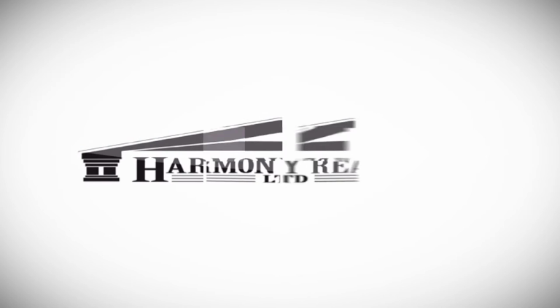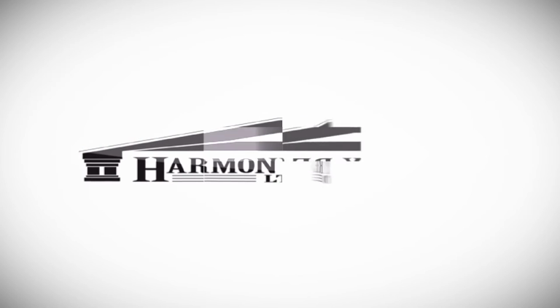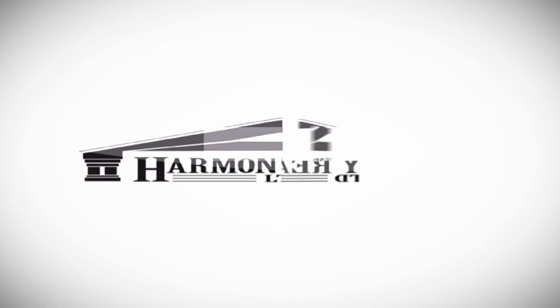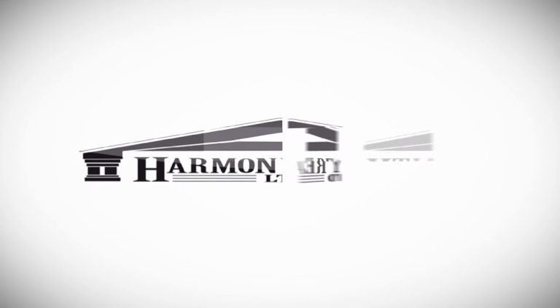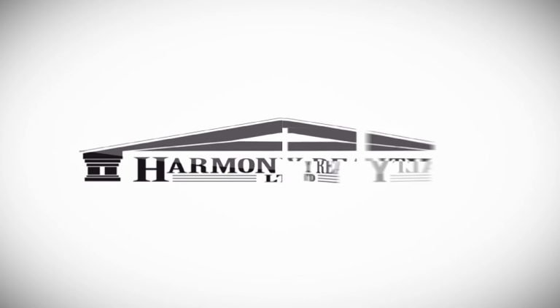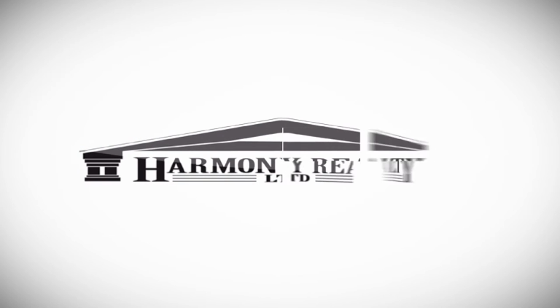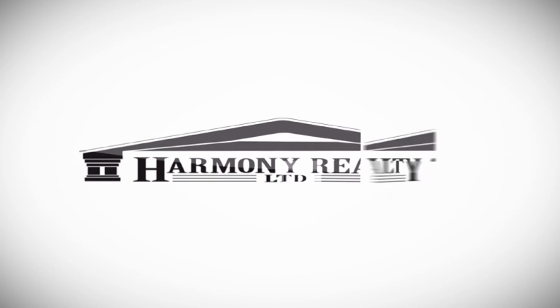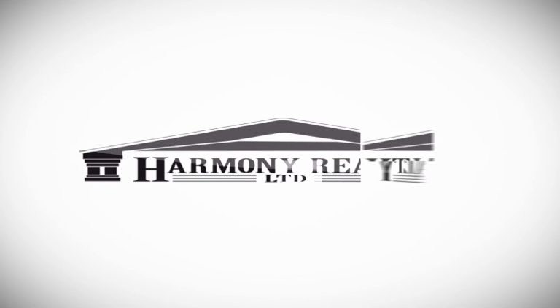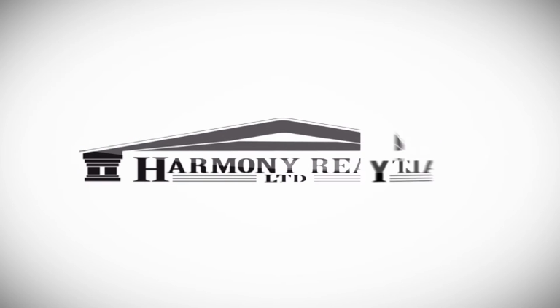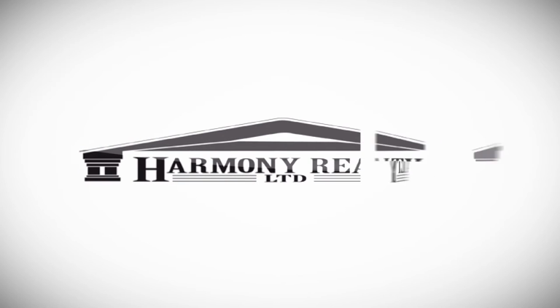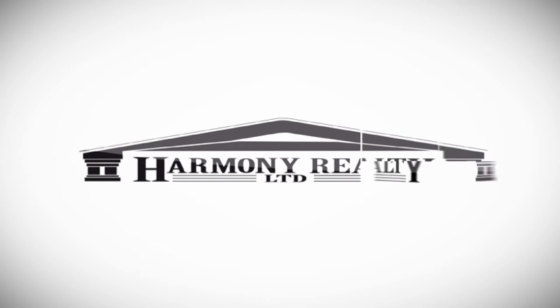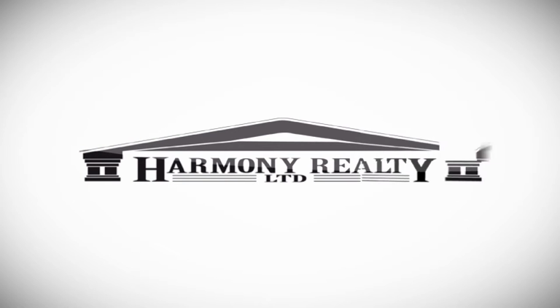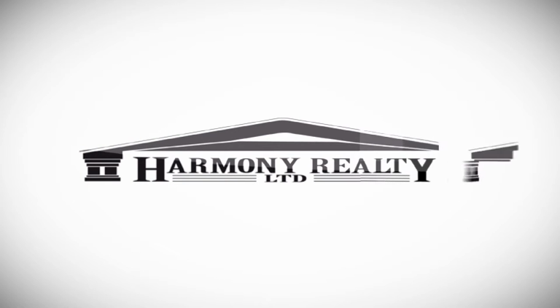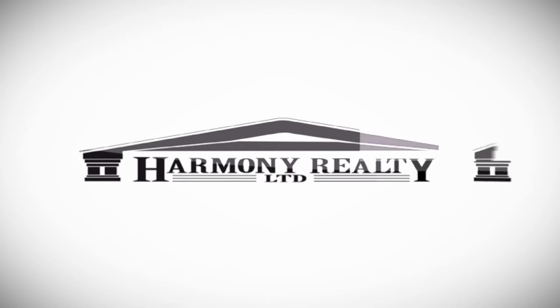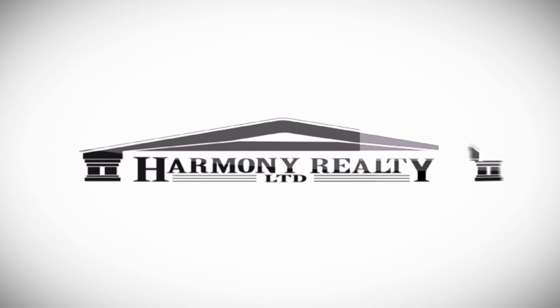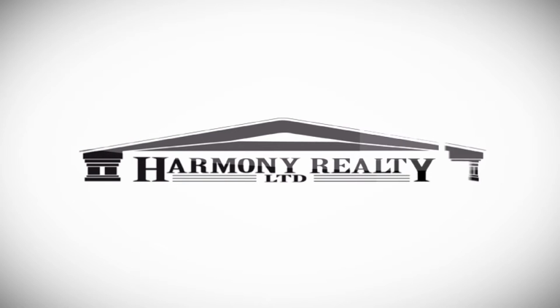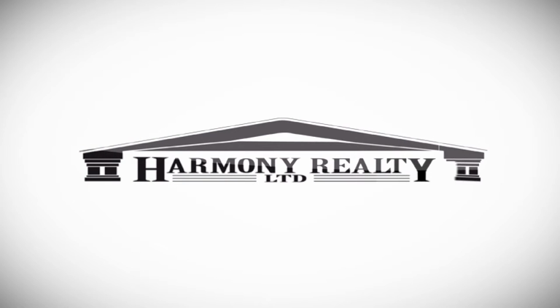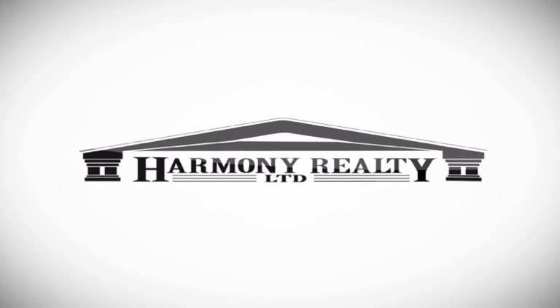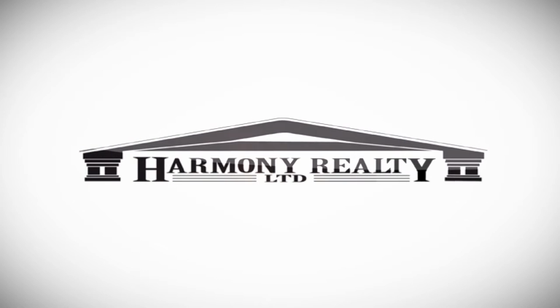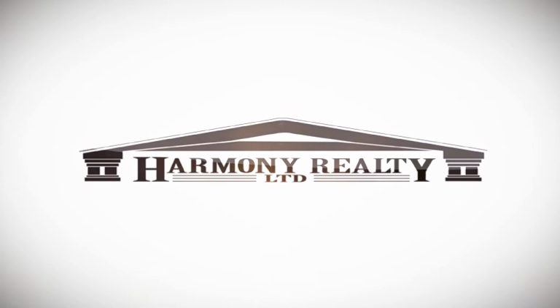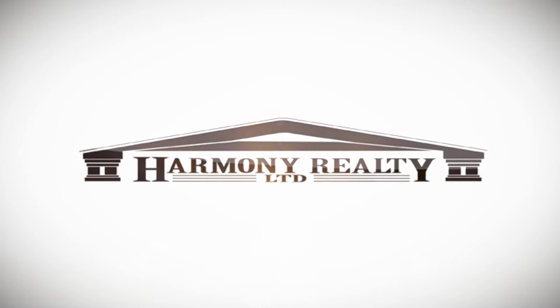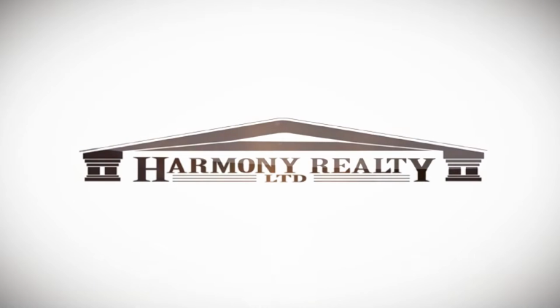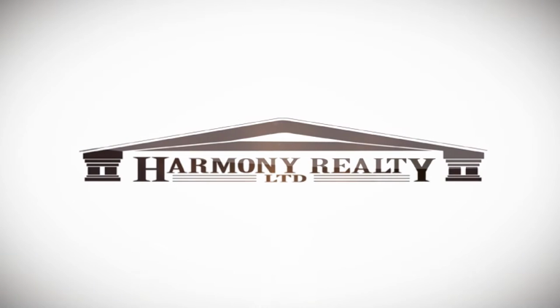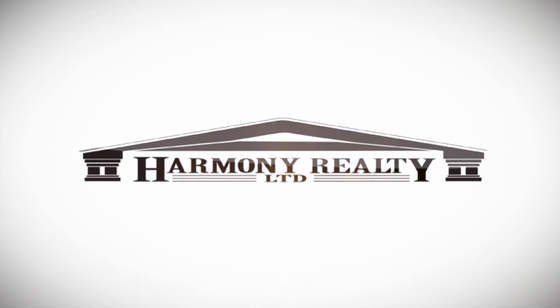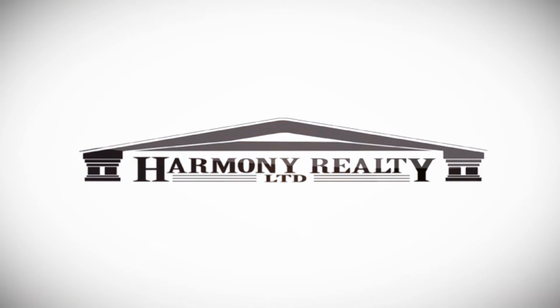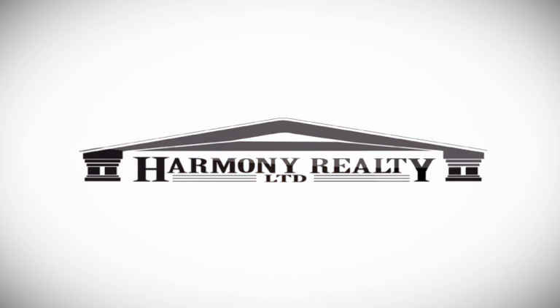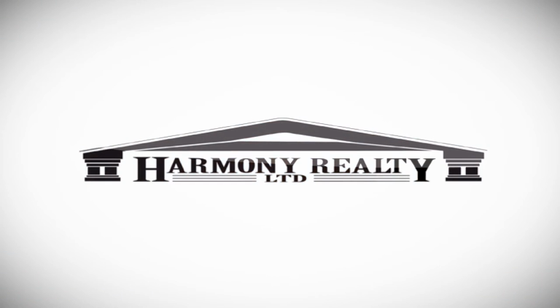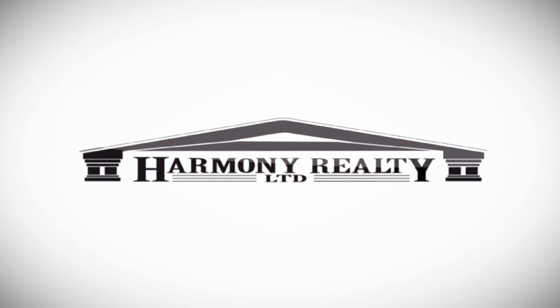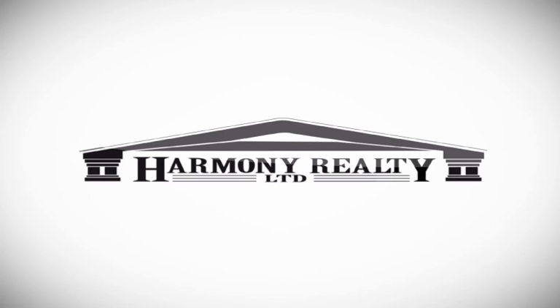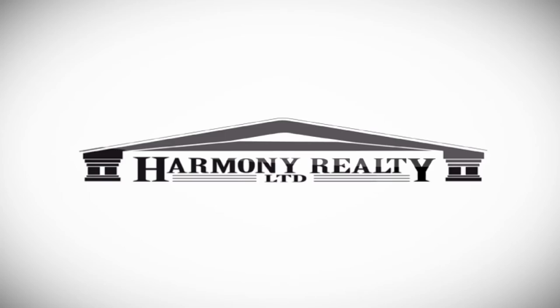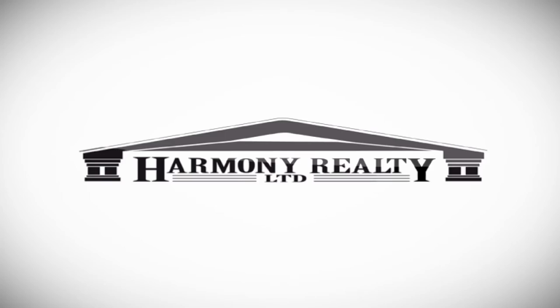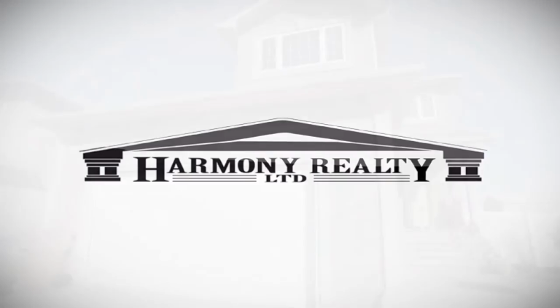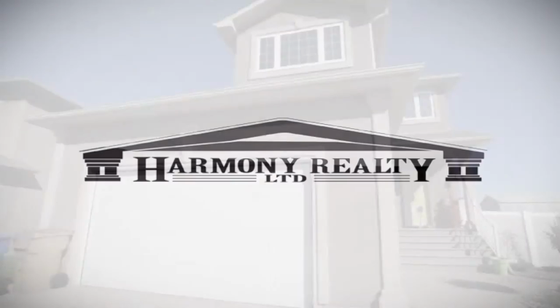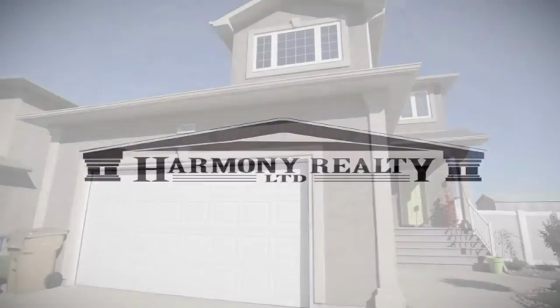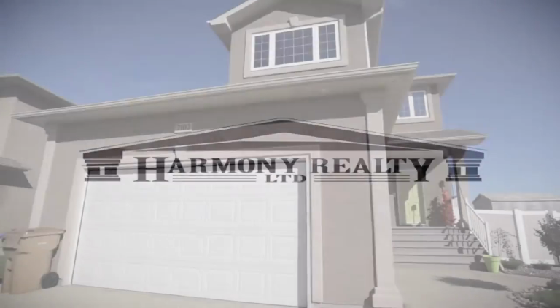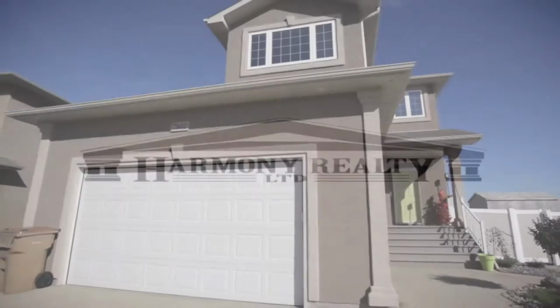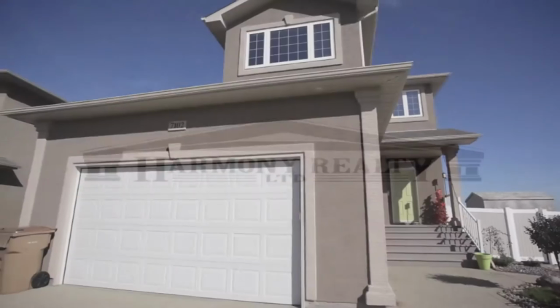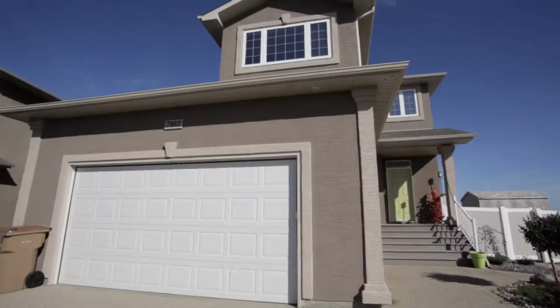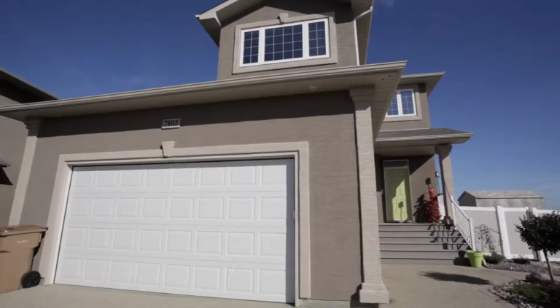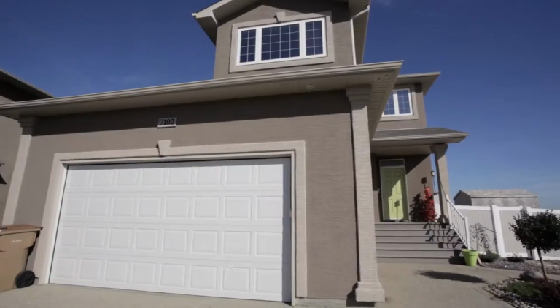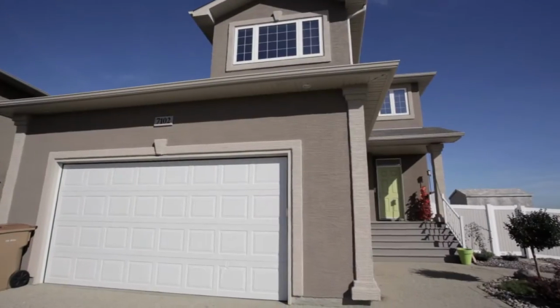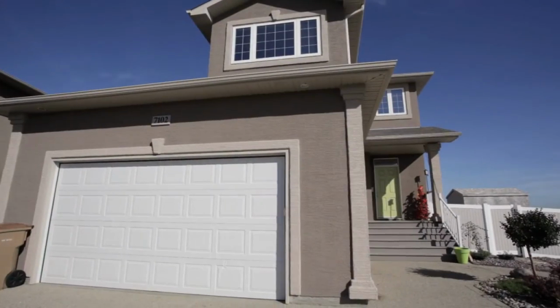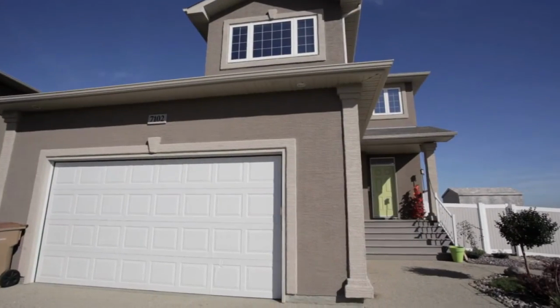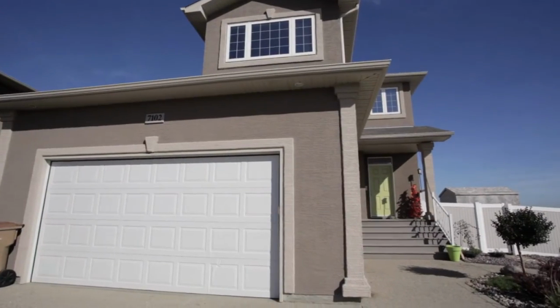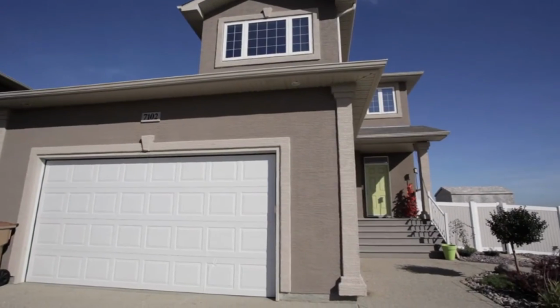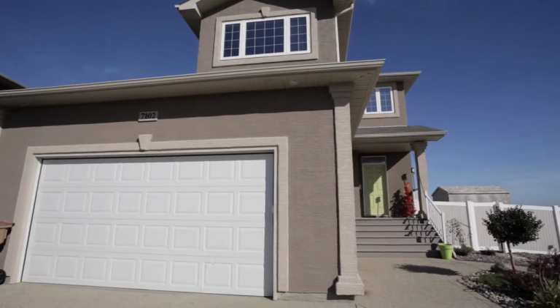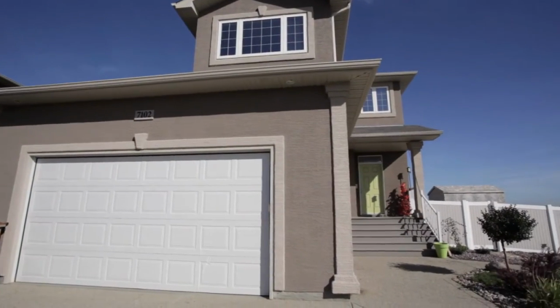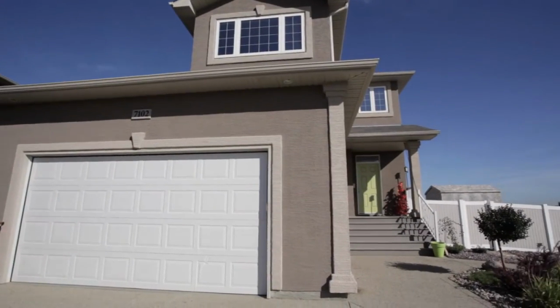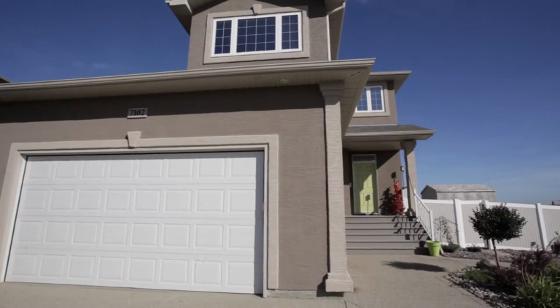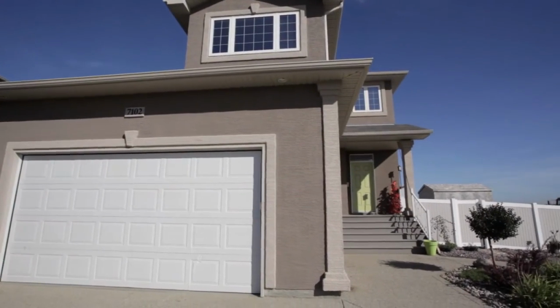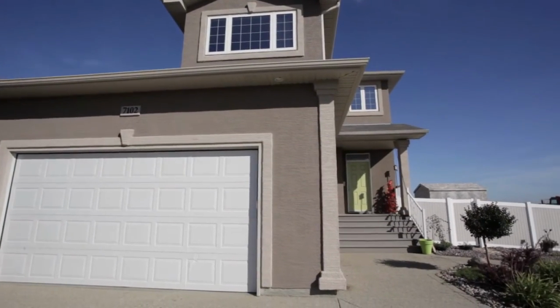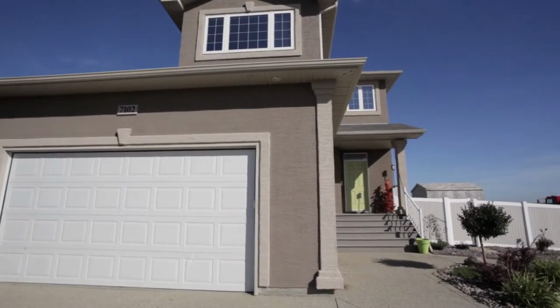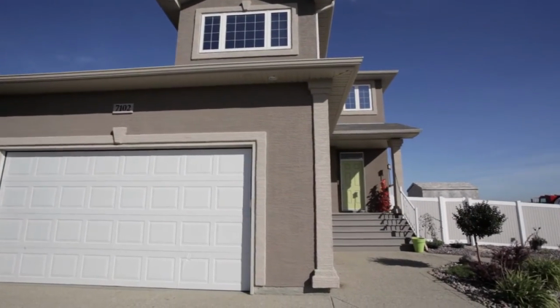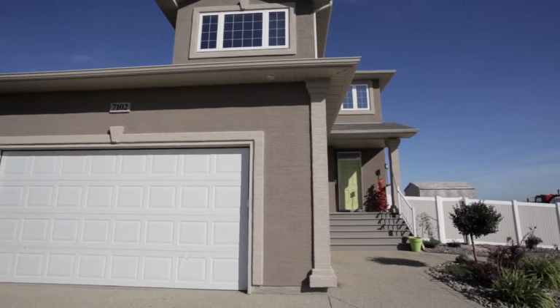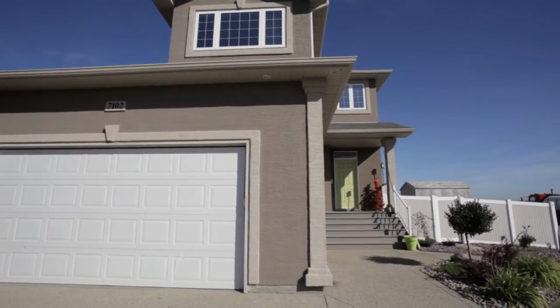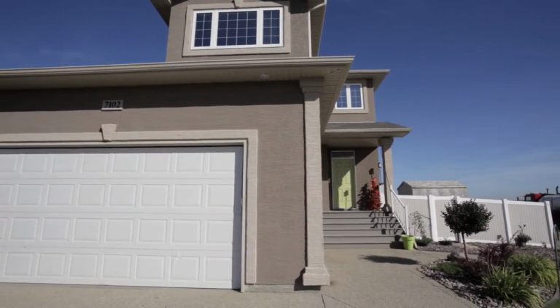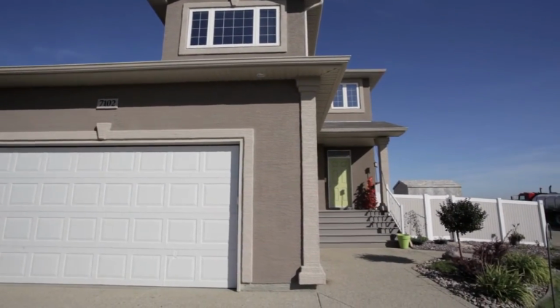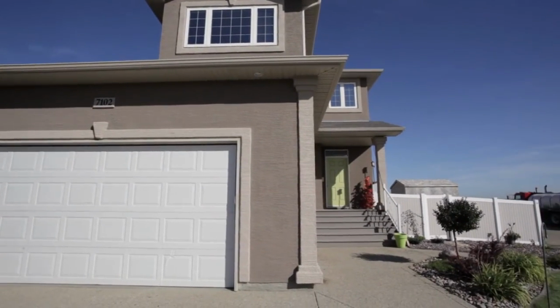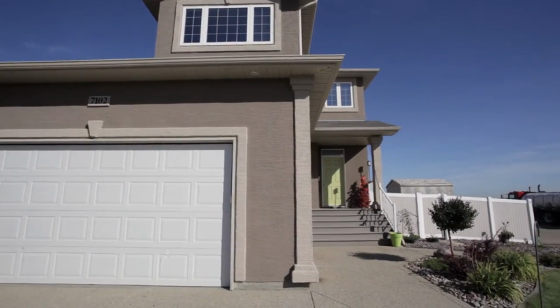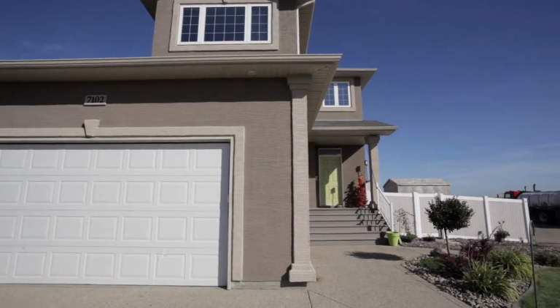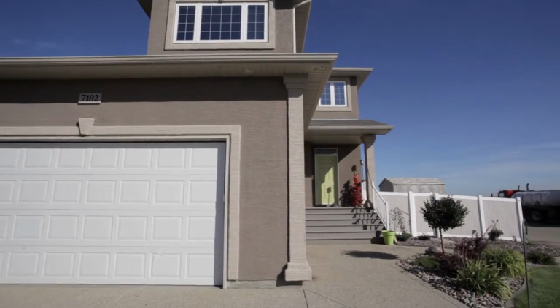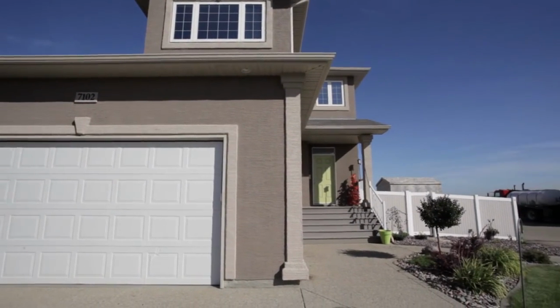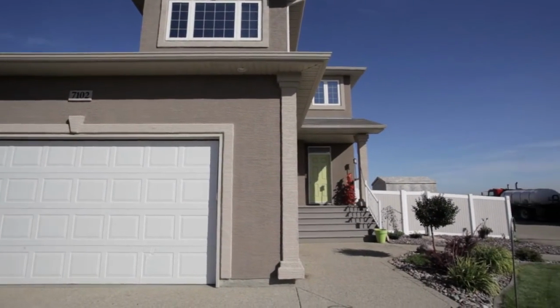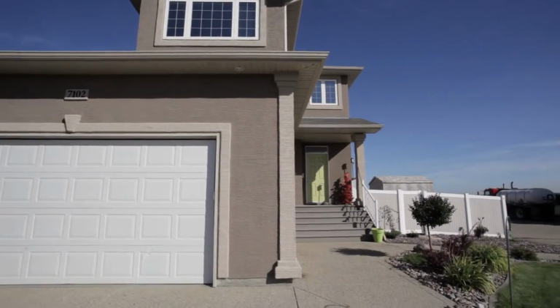This varsity-built, two-story home located on a huge corner lot in Maple Ridge is priced to sell.